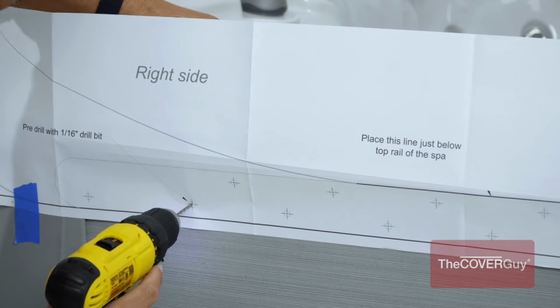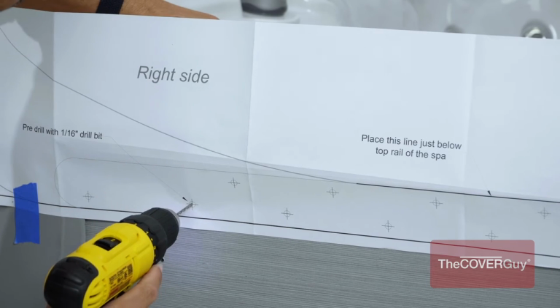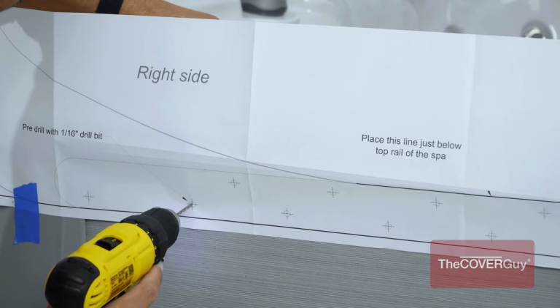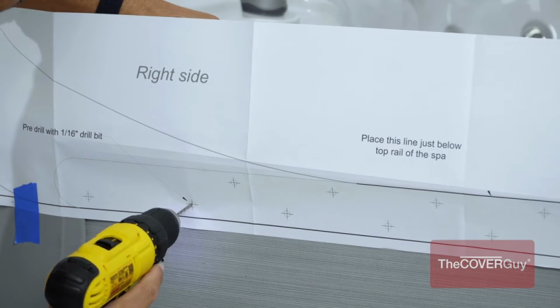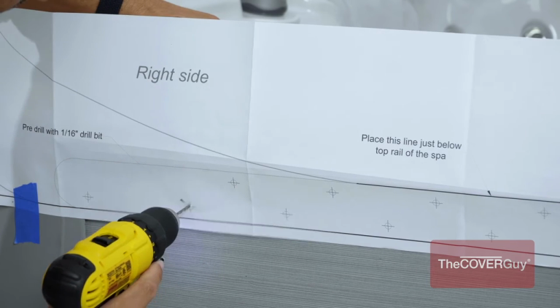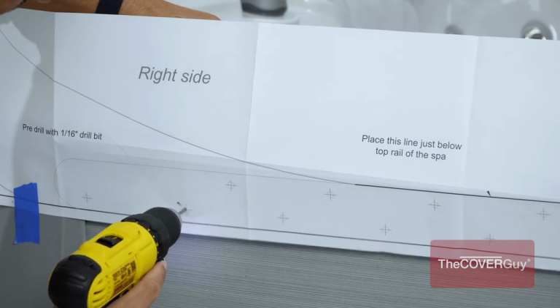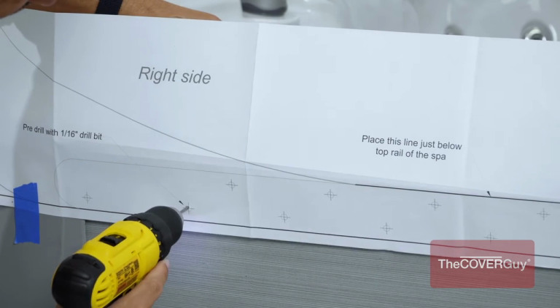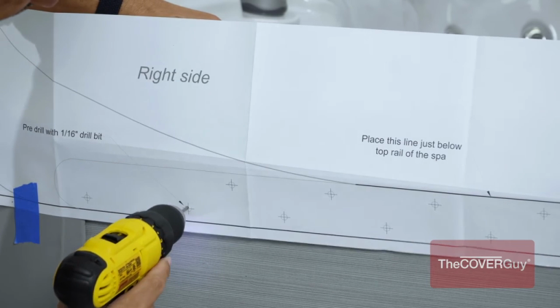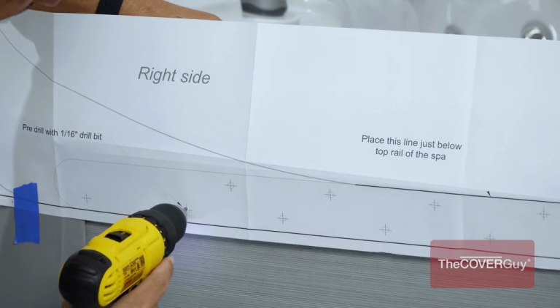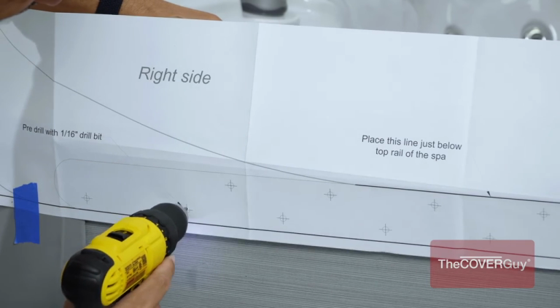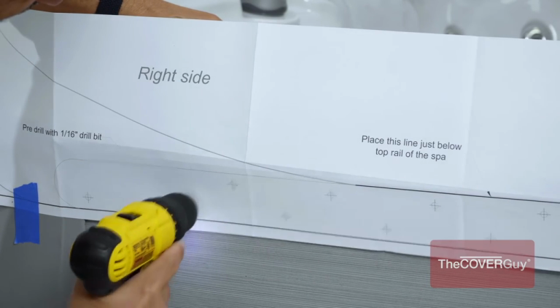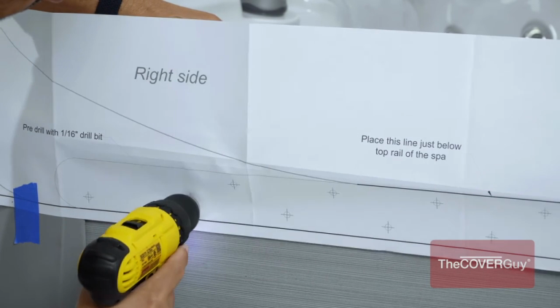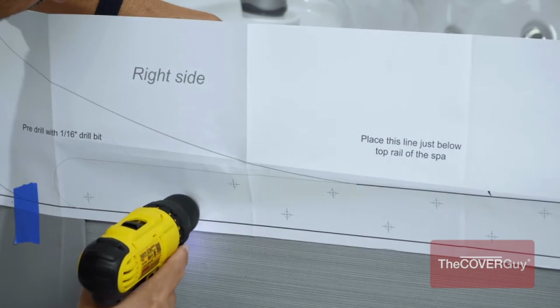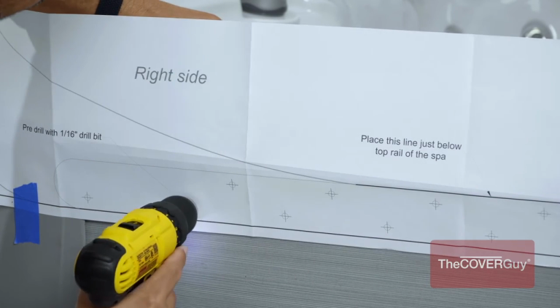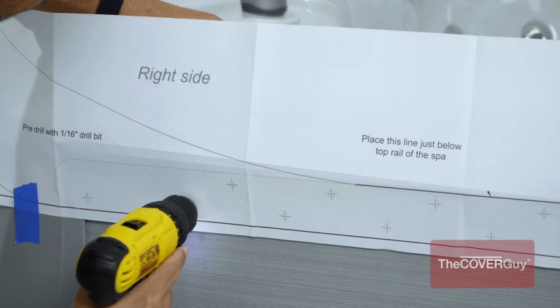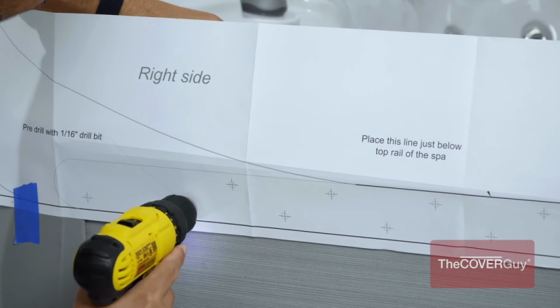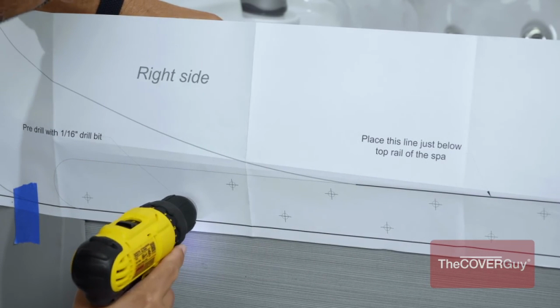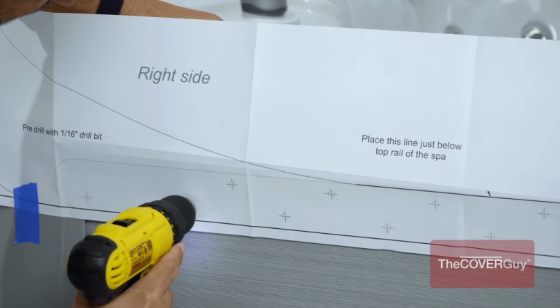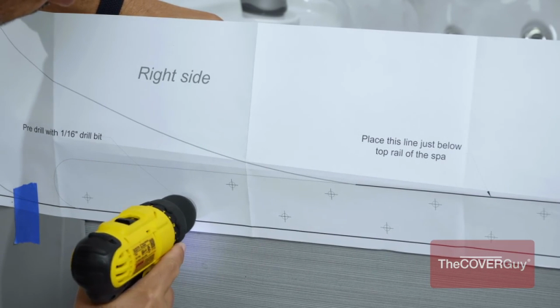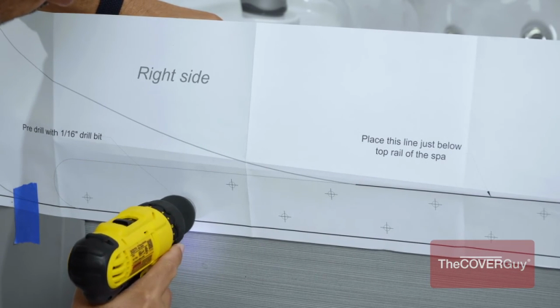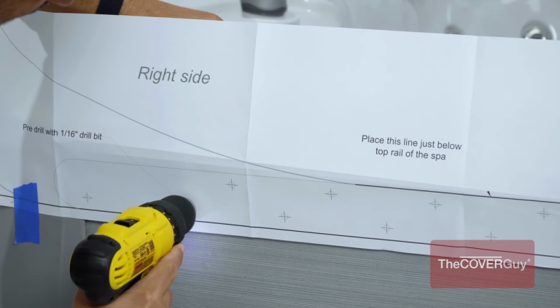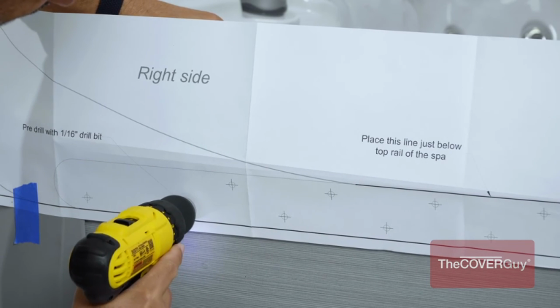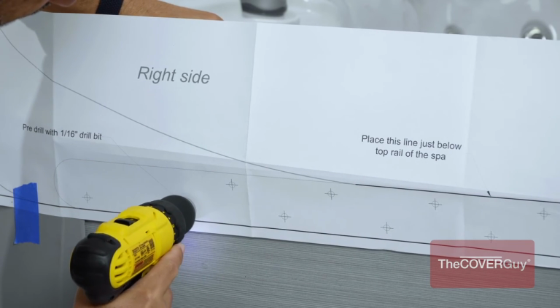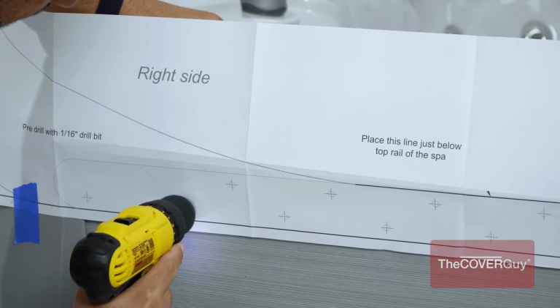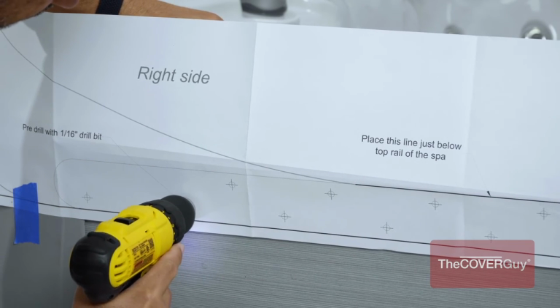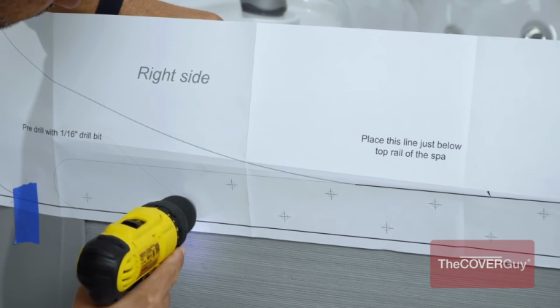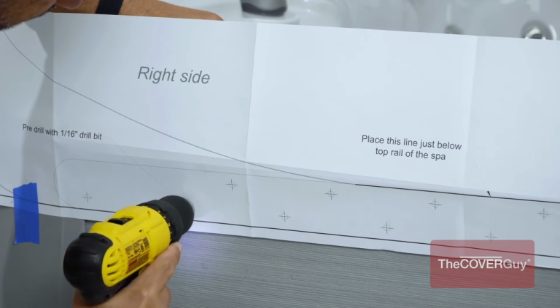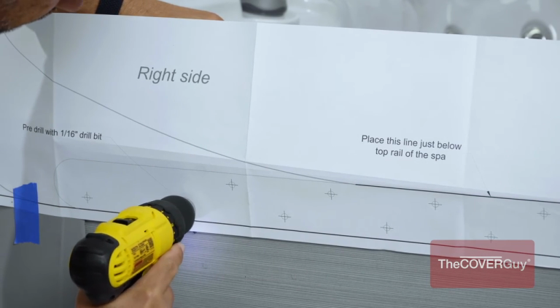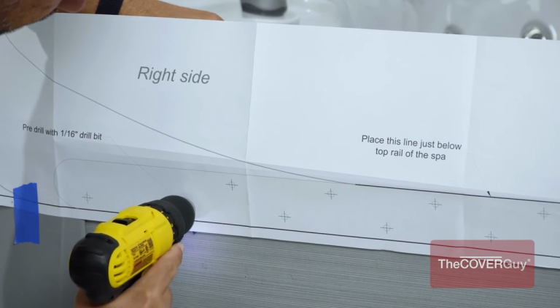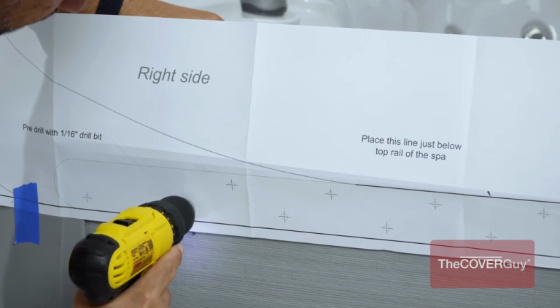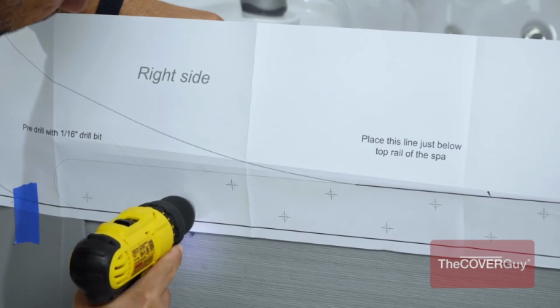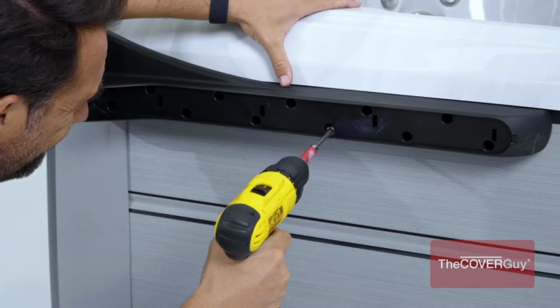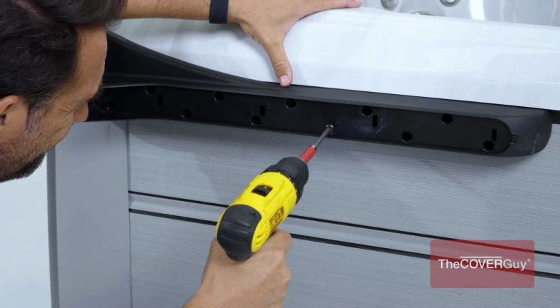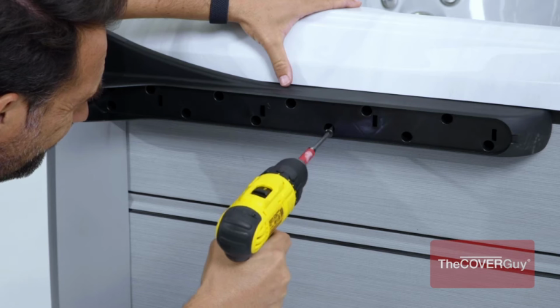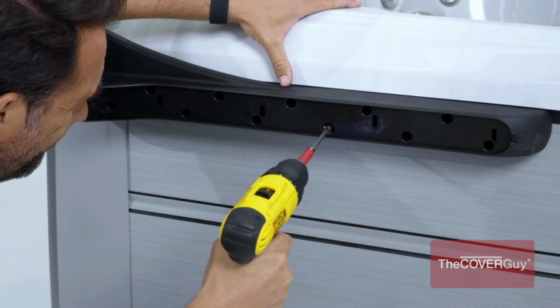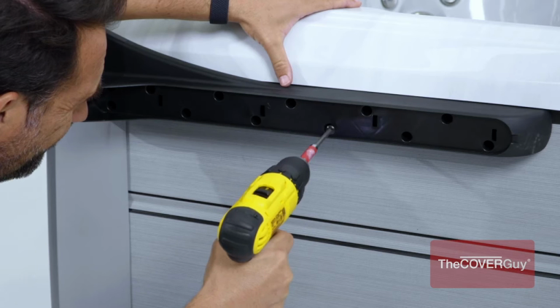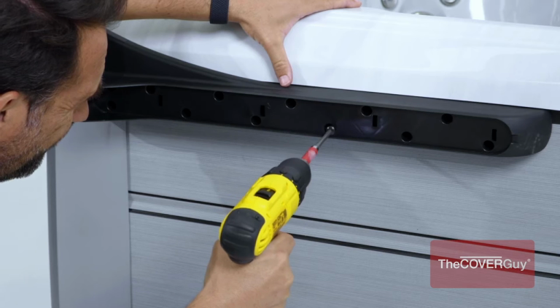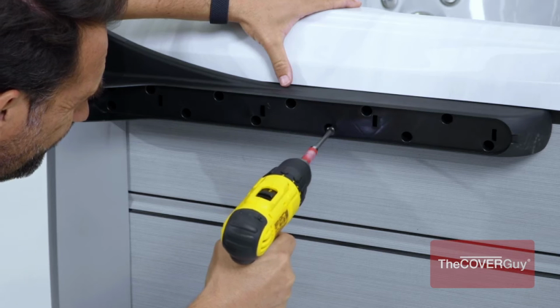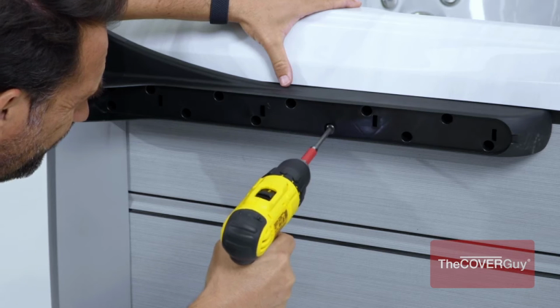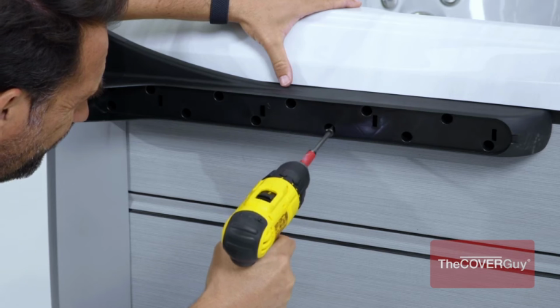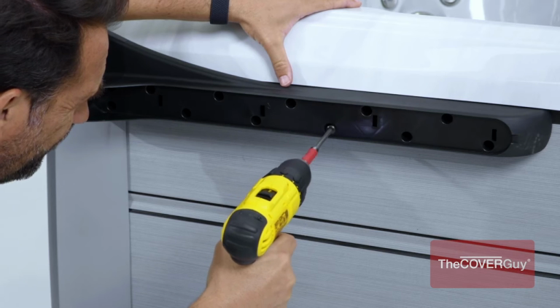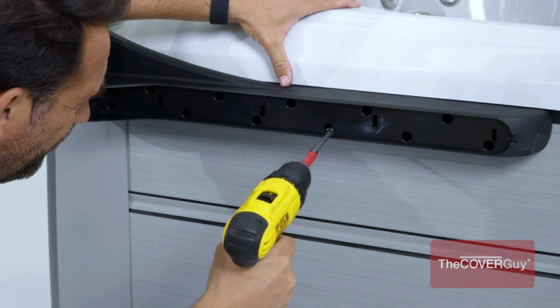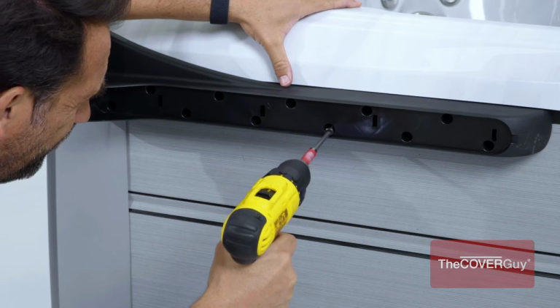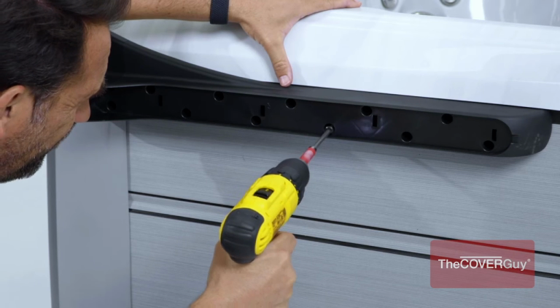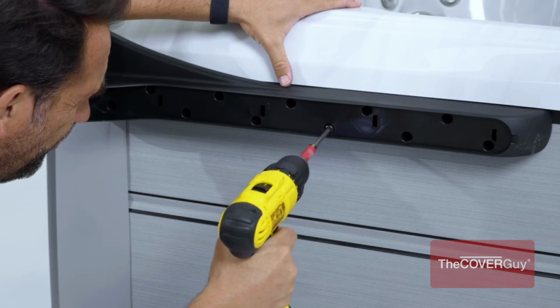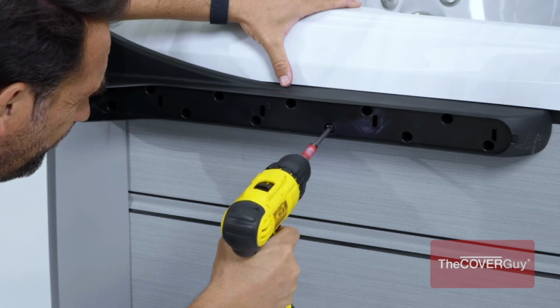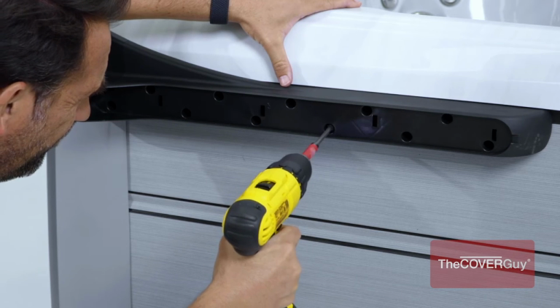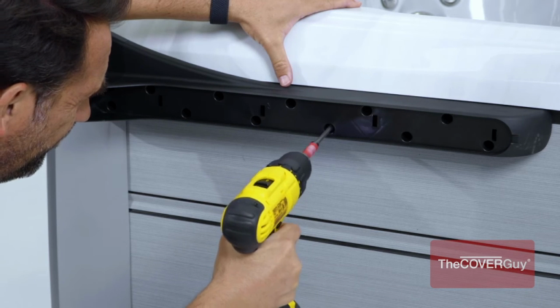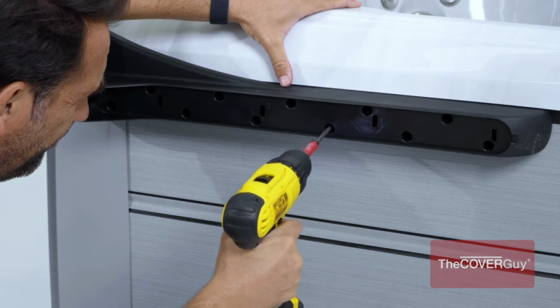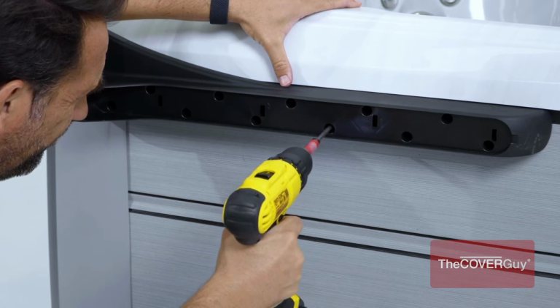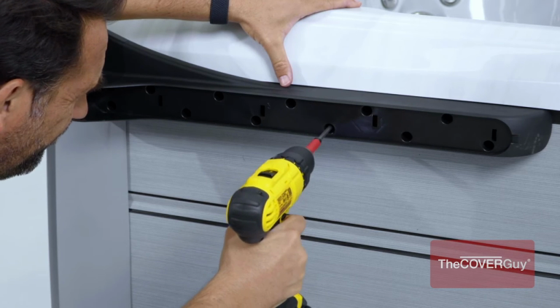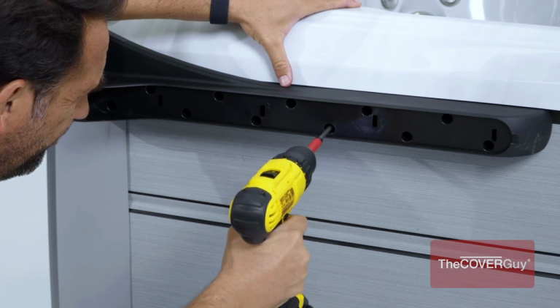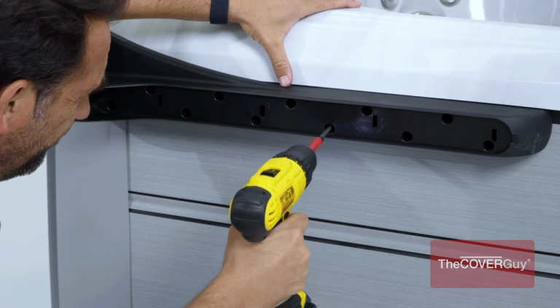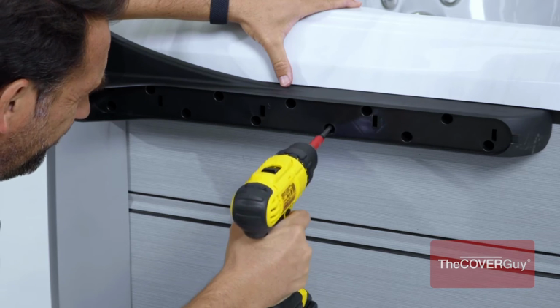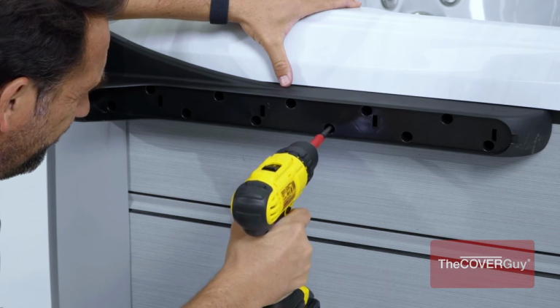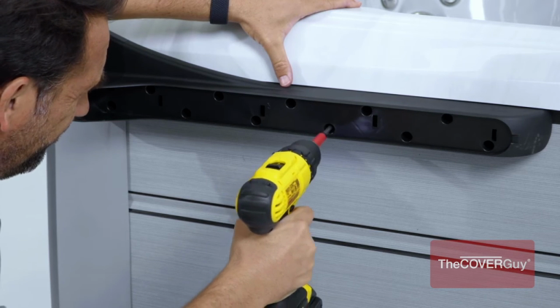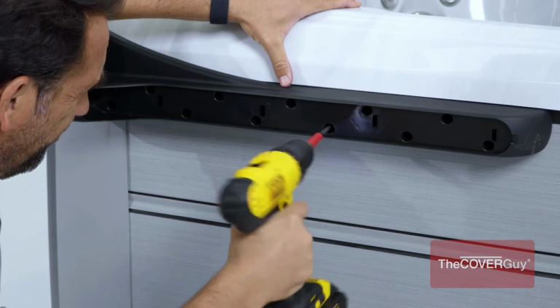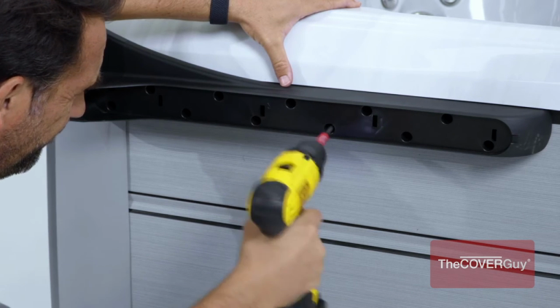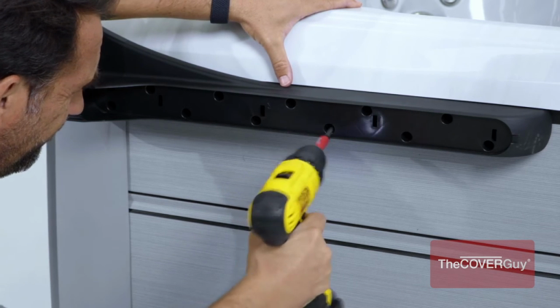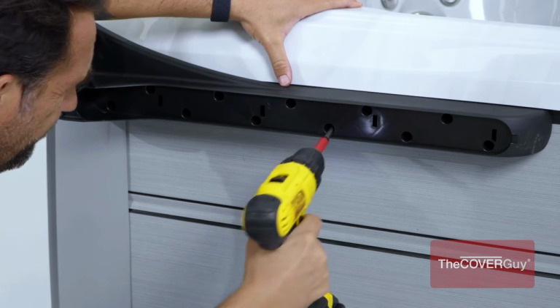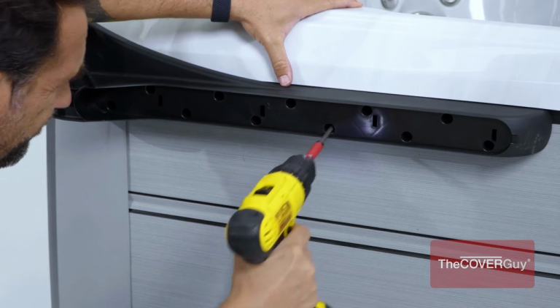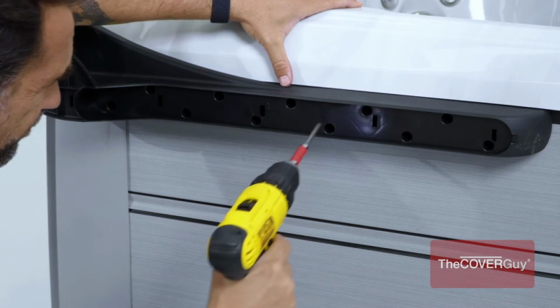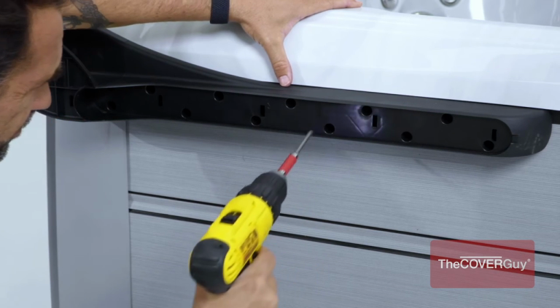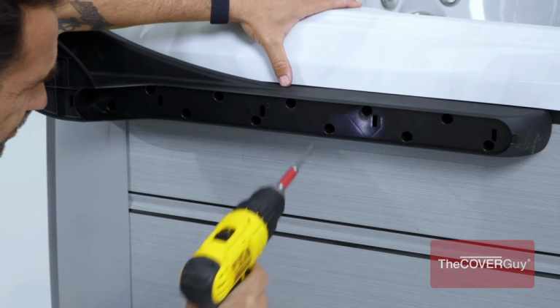Pre-drill using the 2-inch screws. Attach both the left and right mounting brackets to the hot tub.